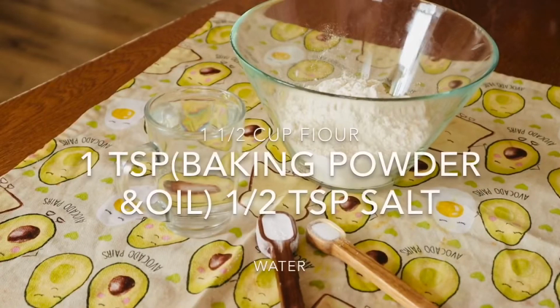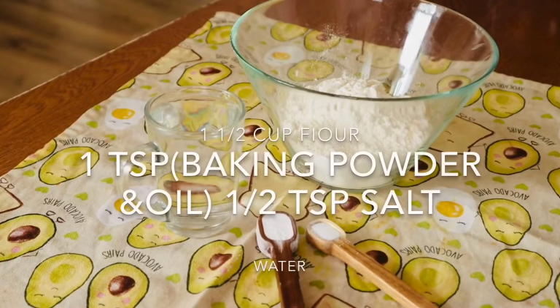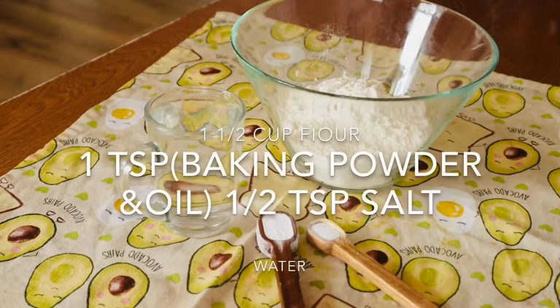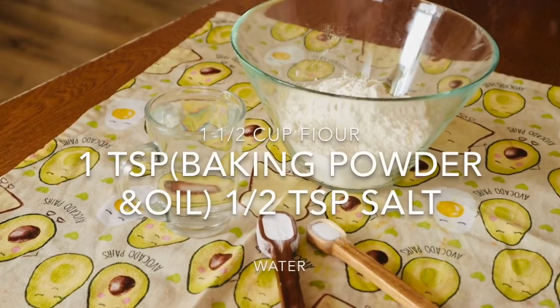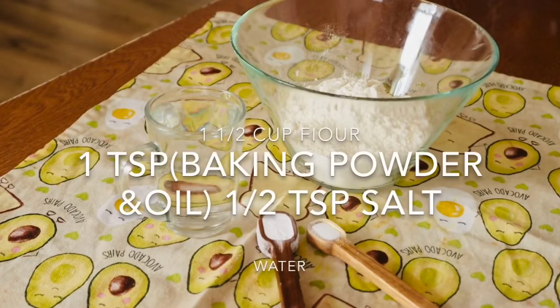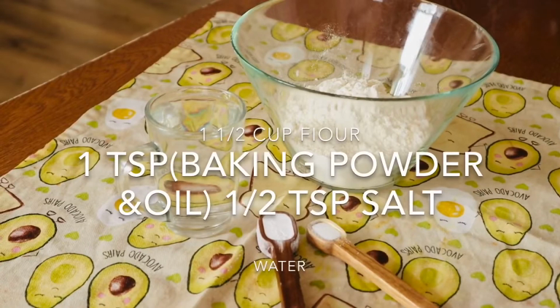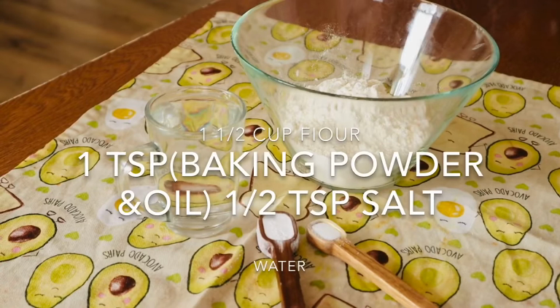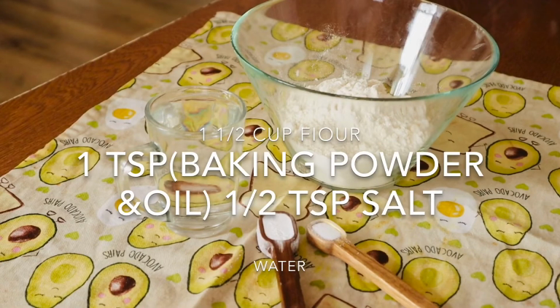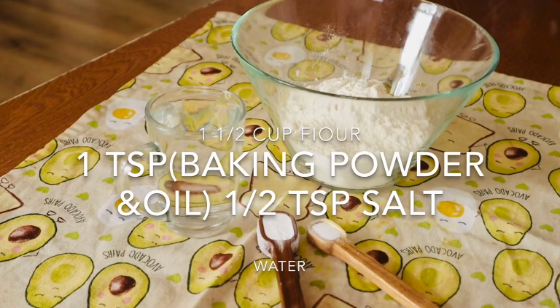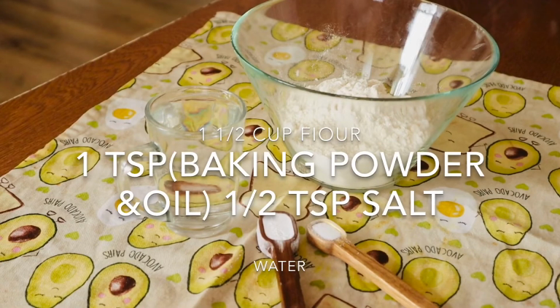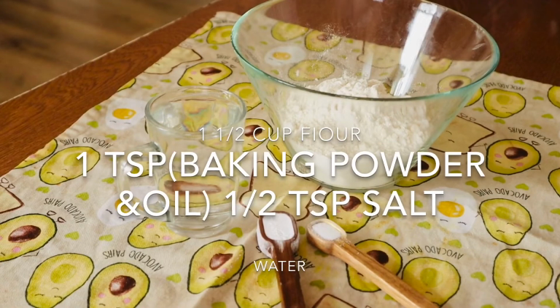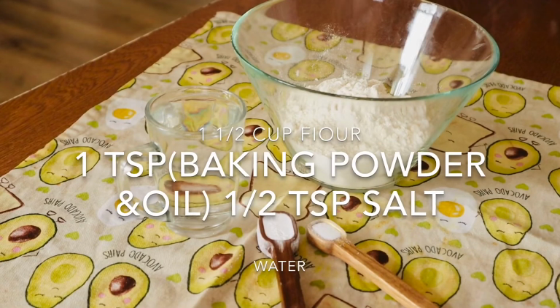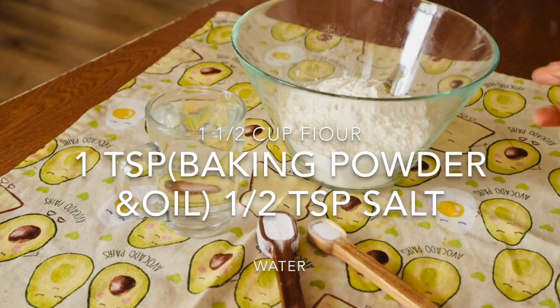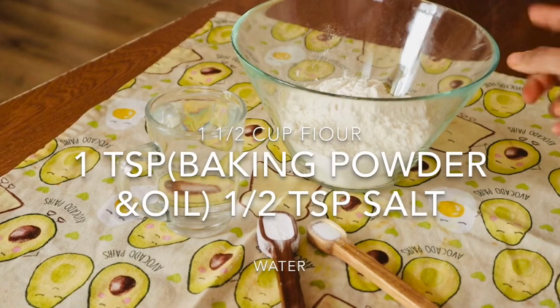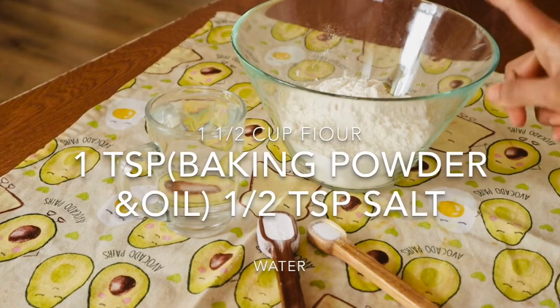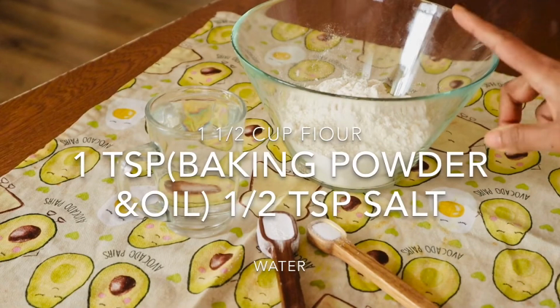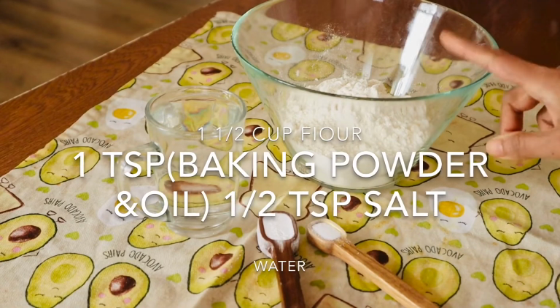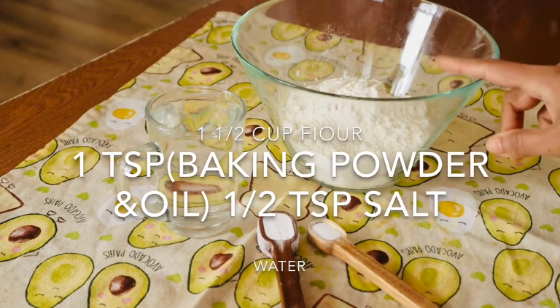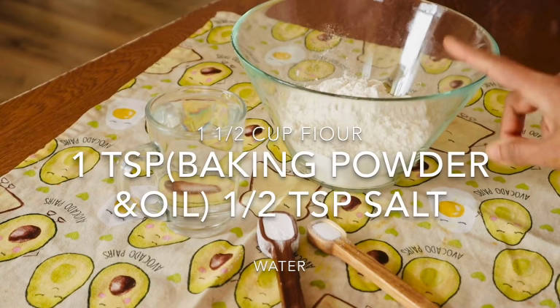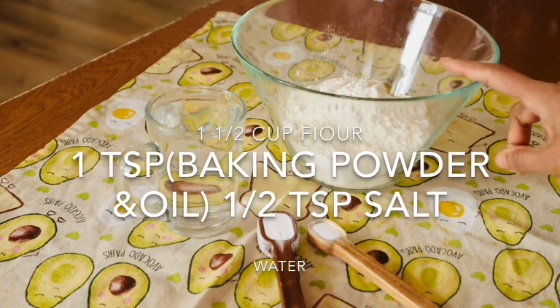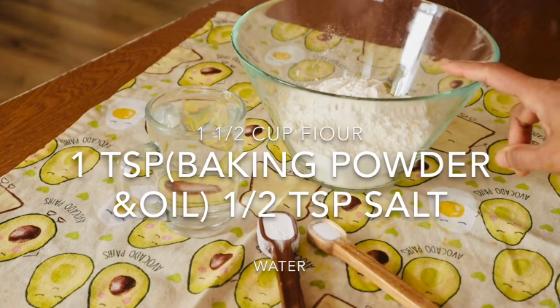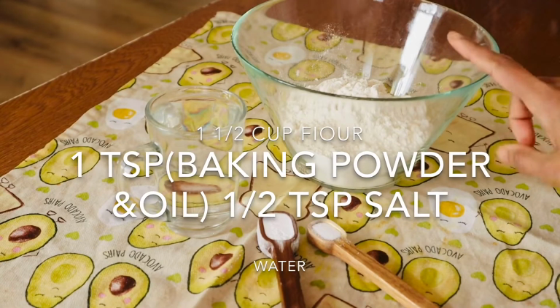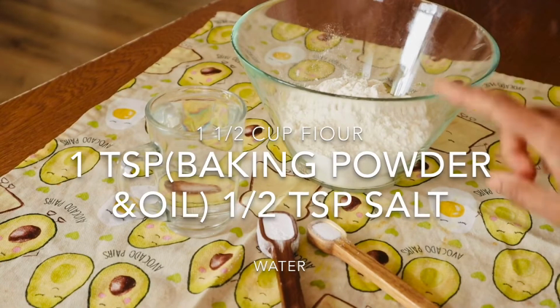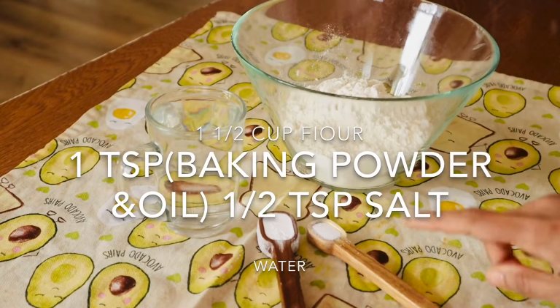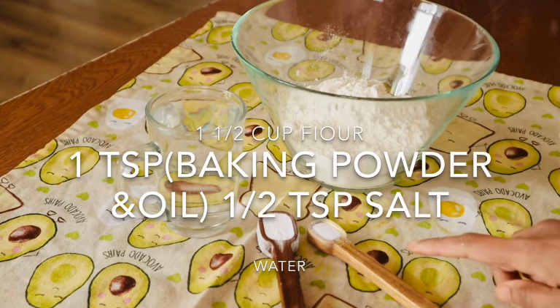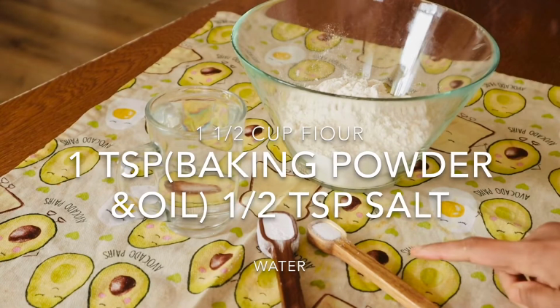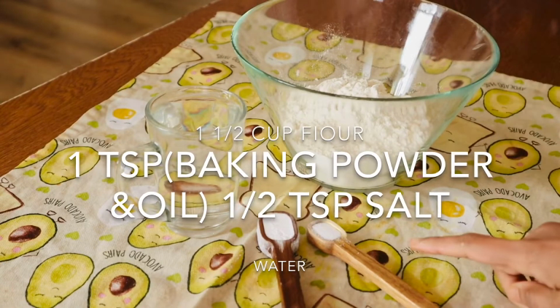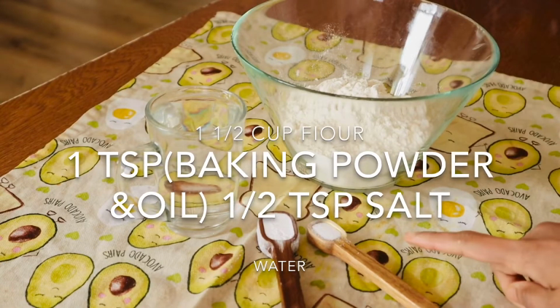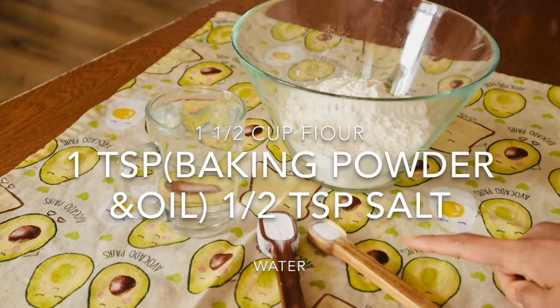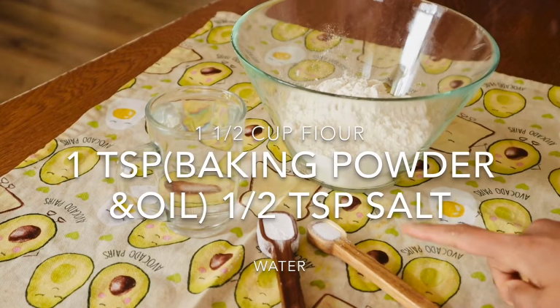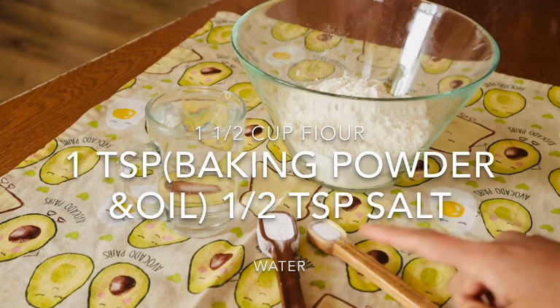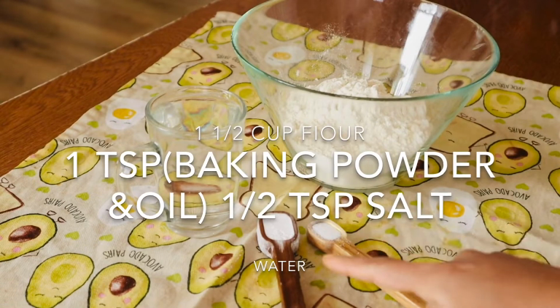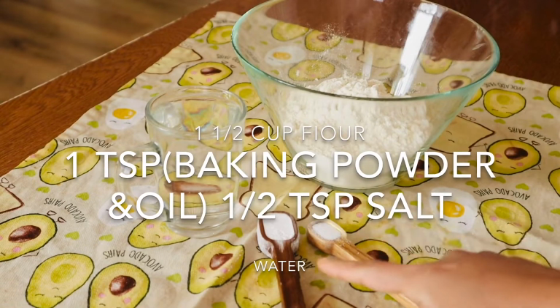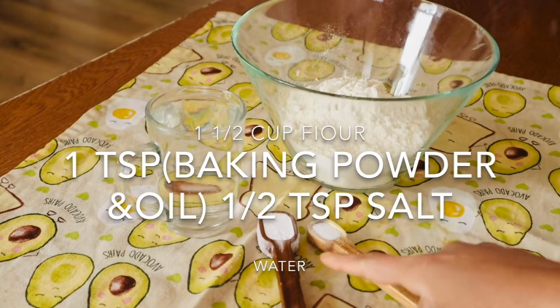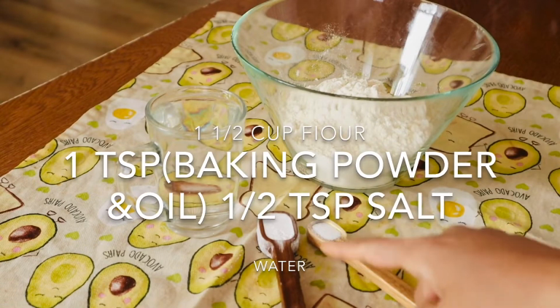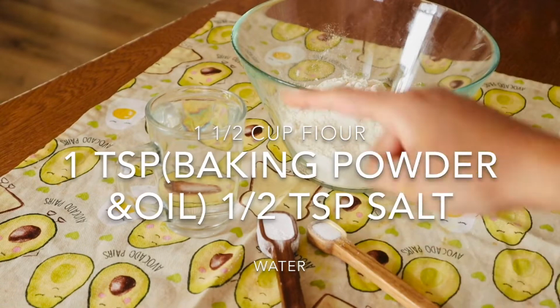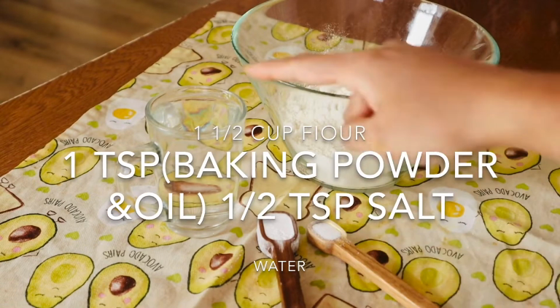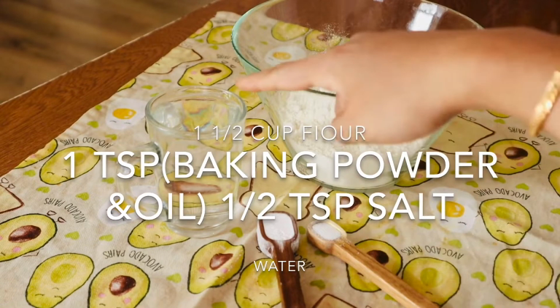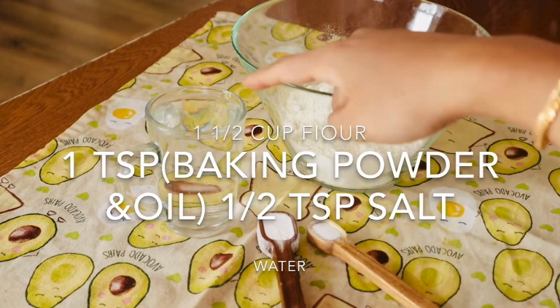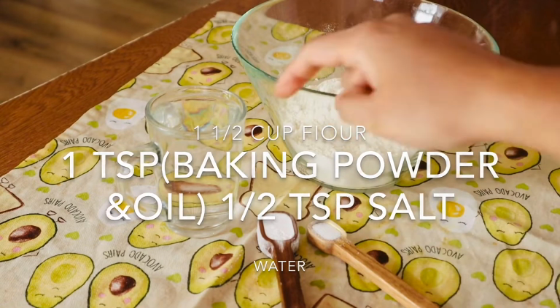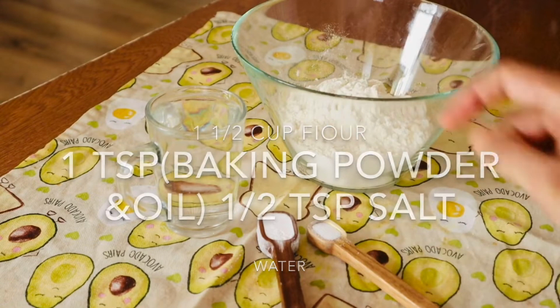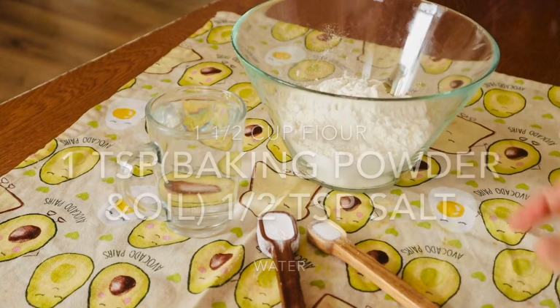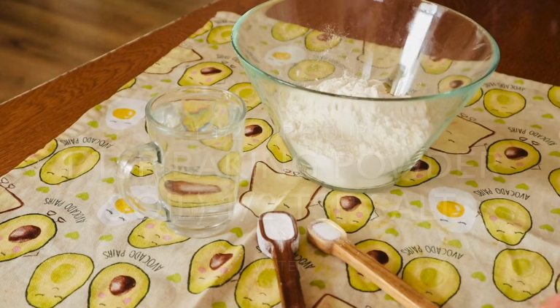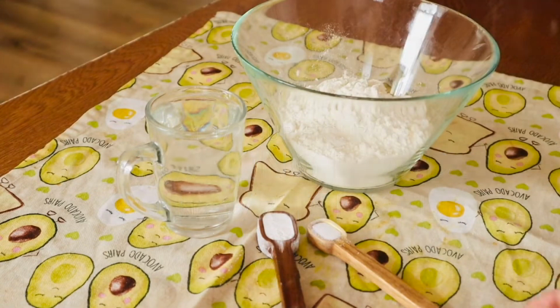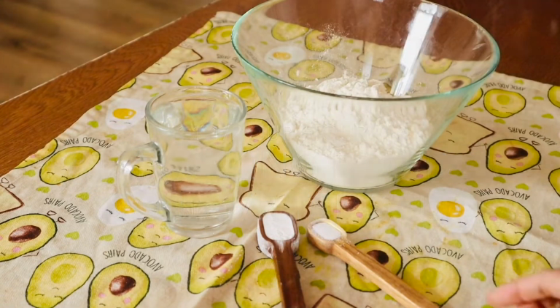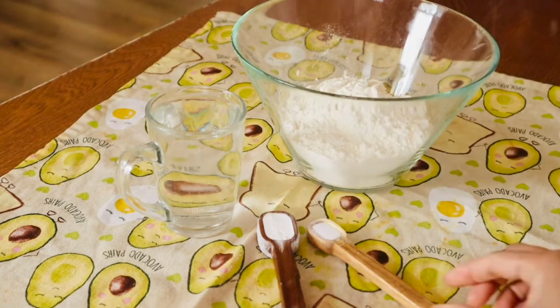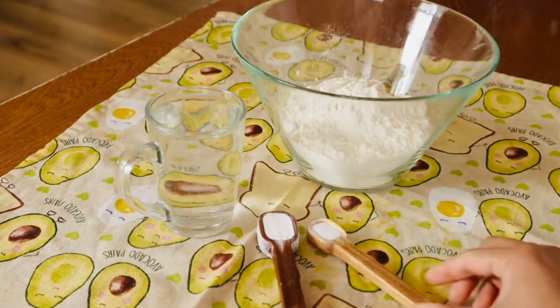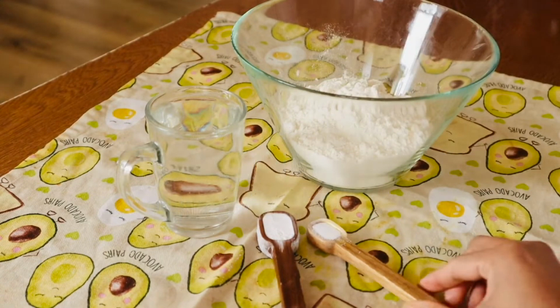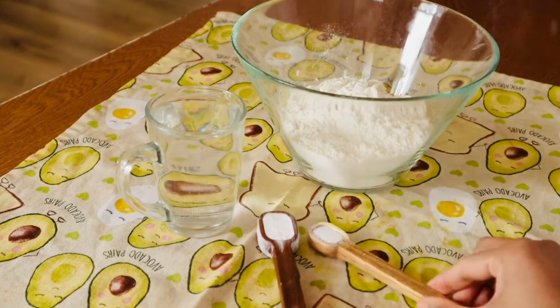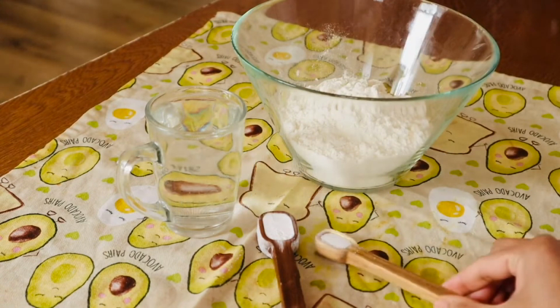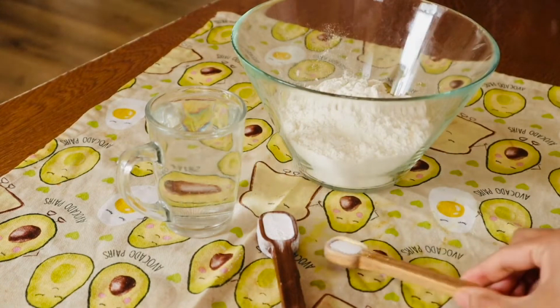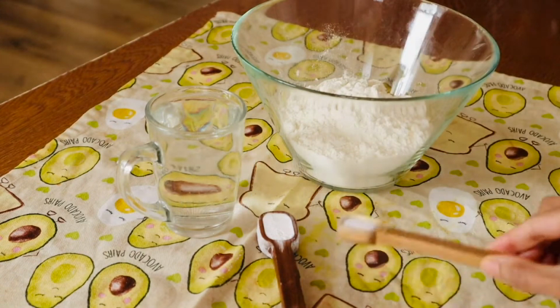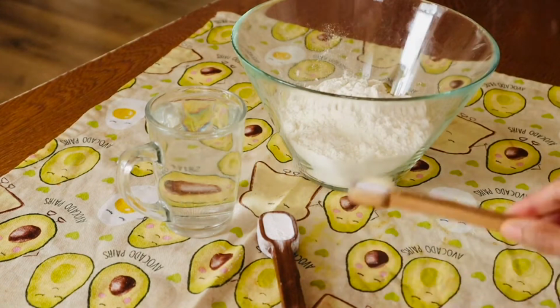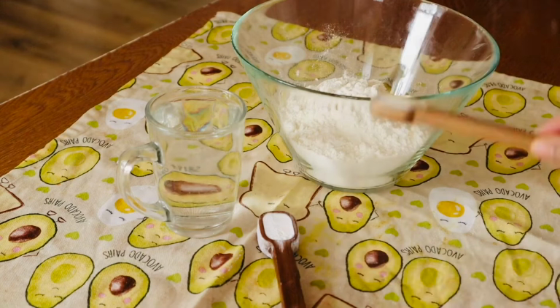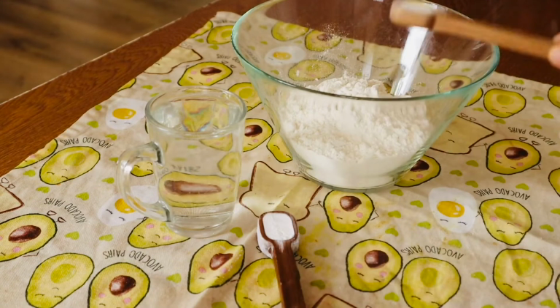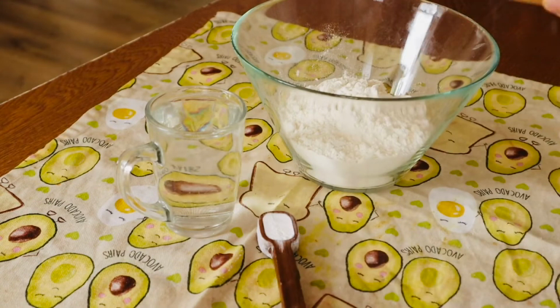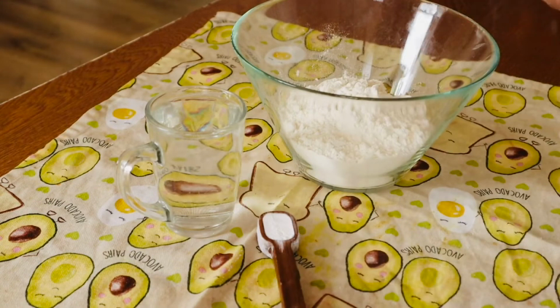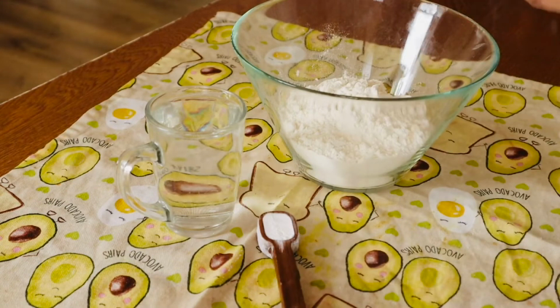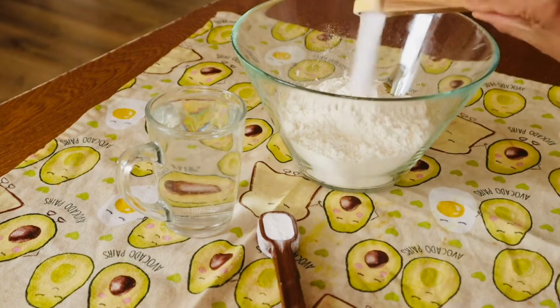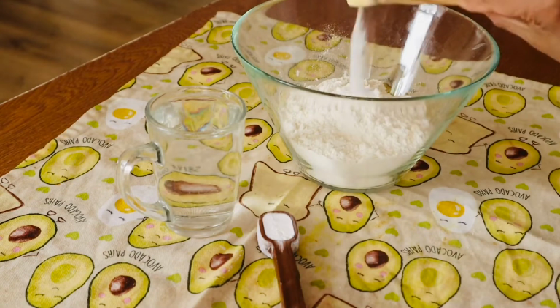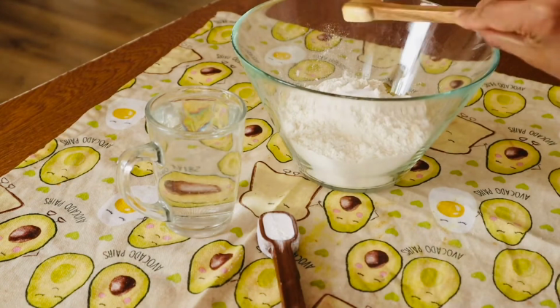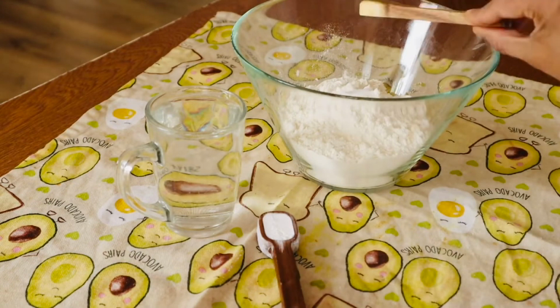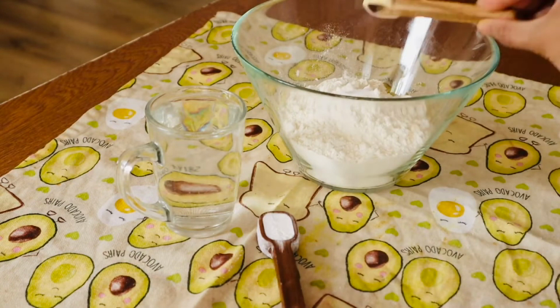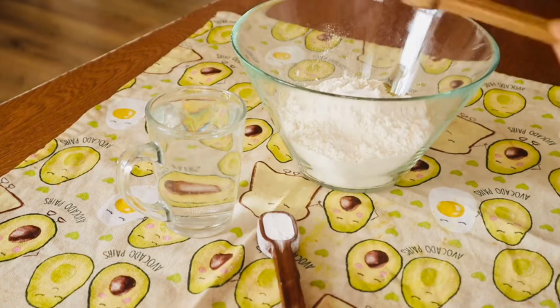I'm going to add 1.5 cup flour, salt, baking powder, and water. I'm going to use oil.